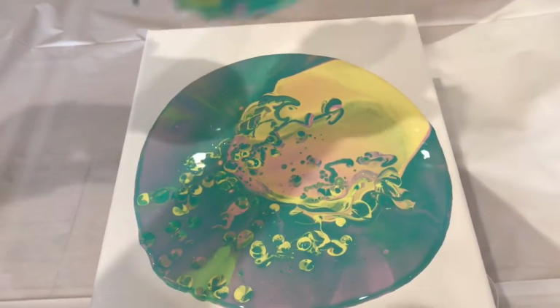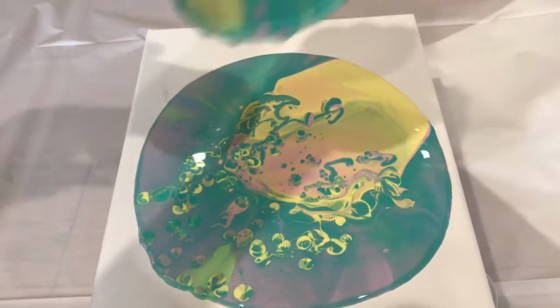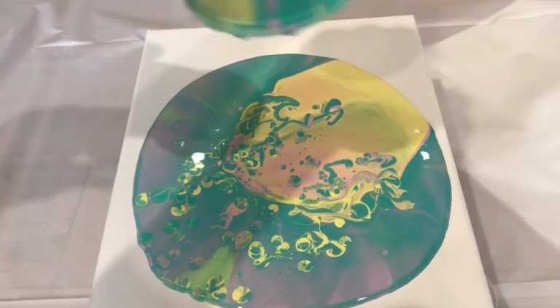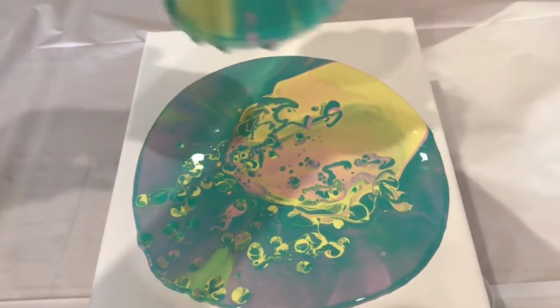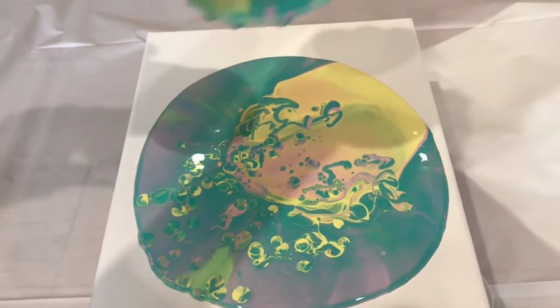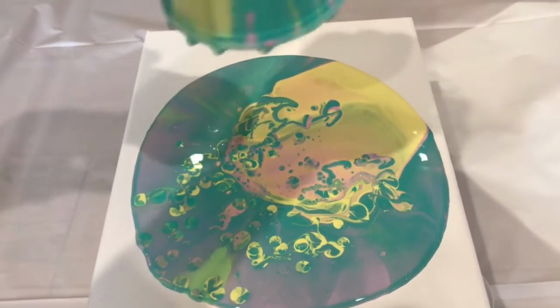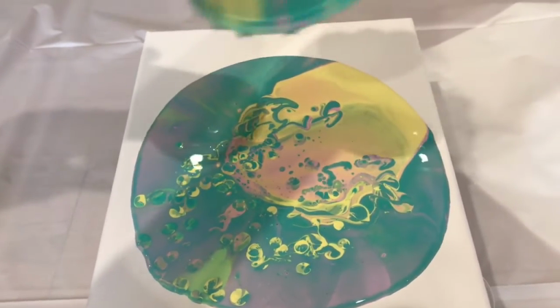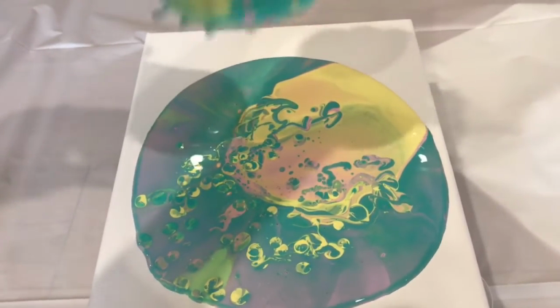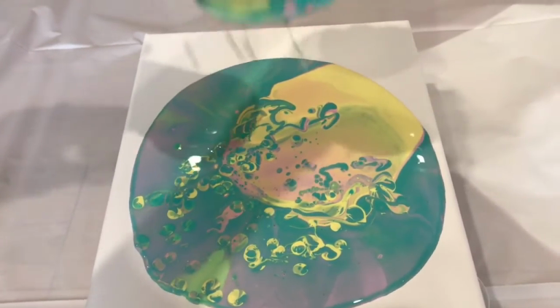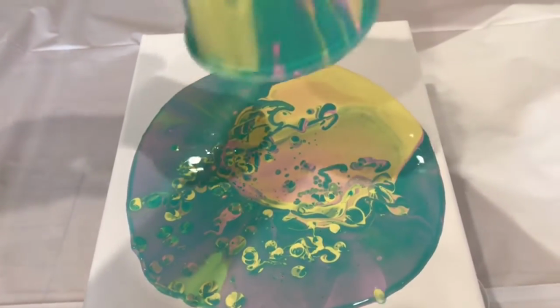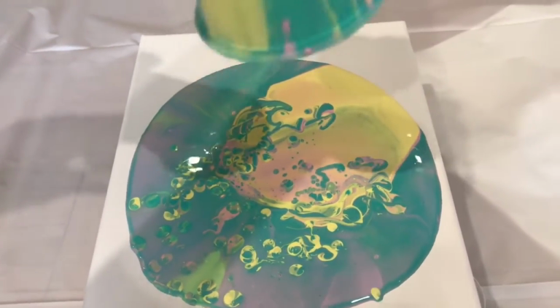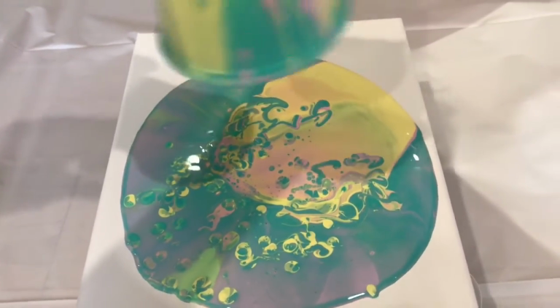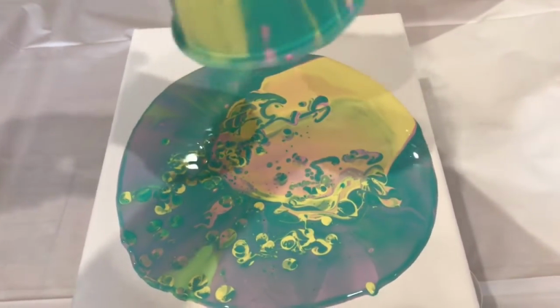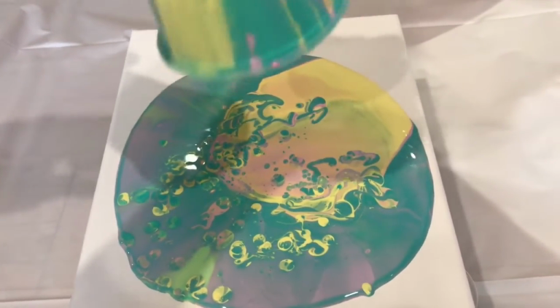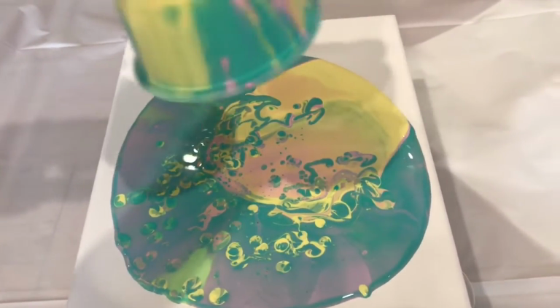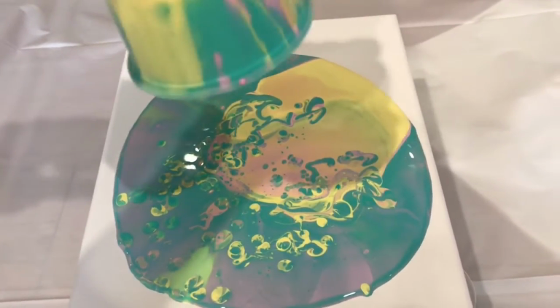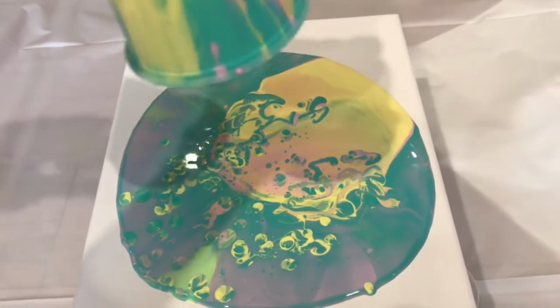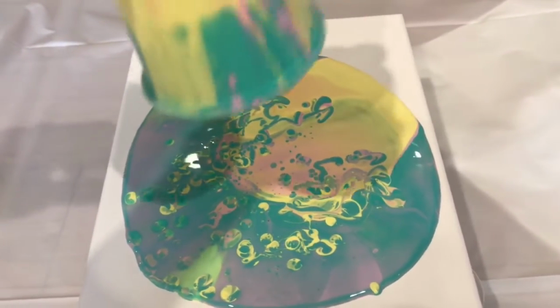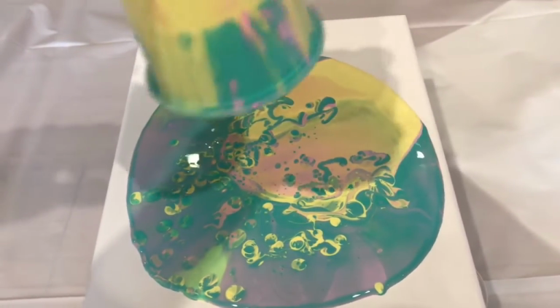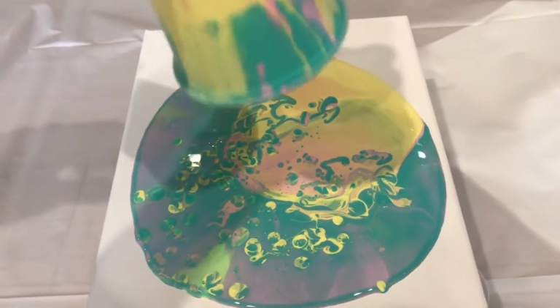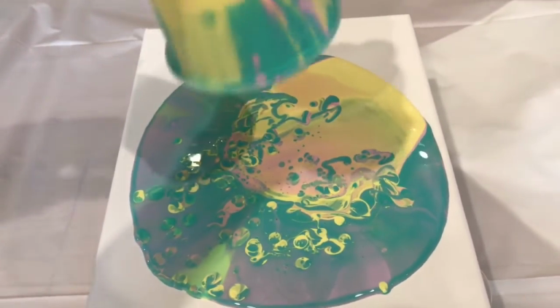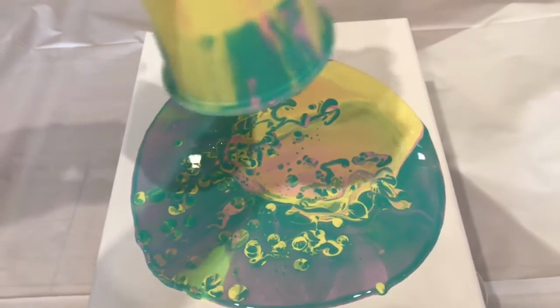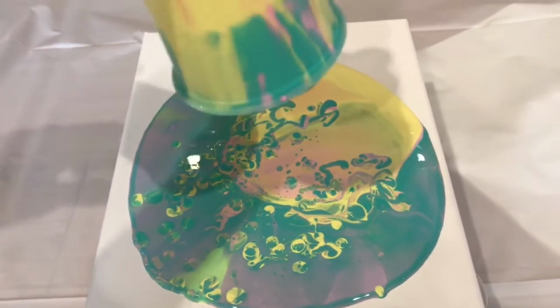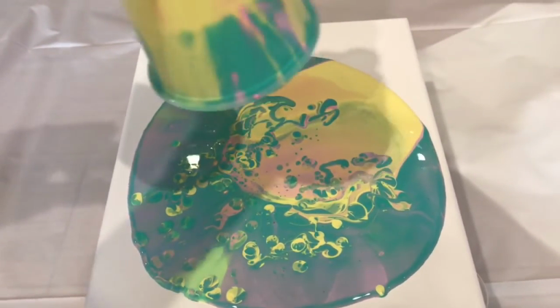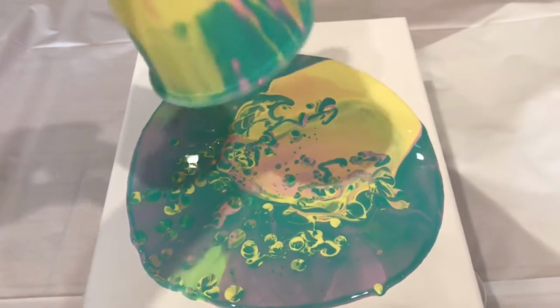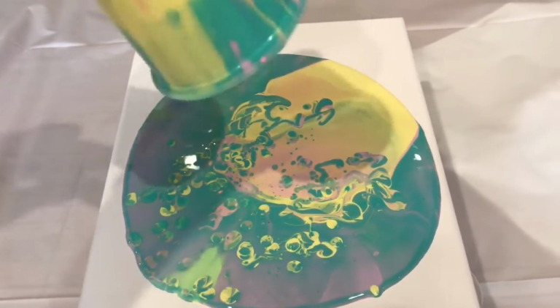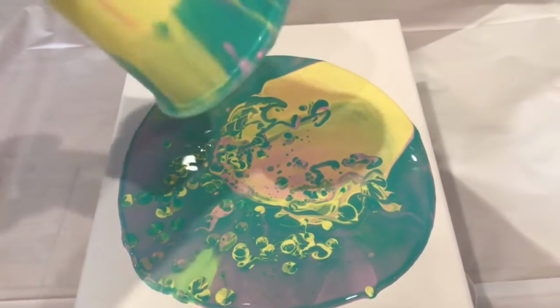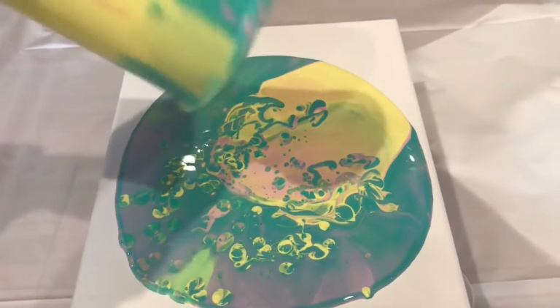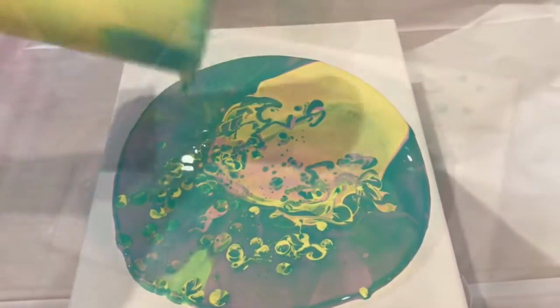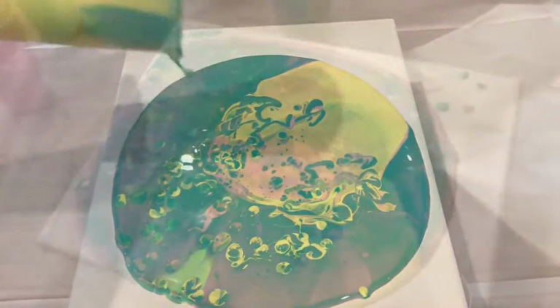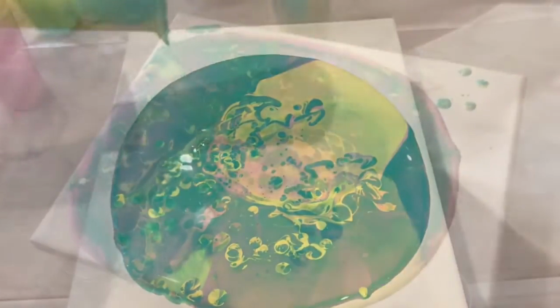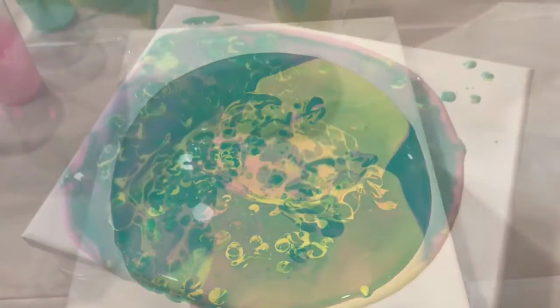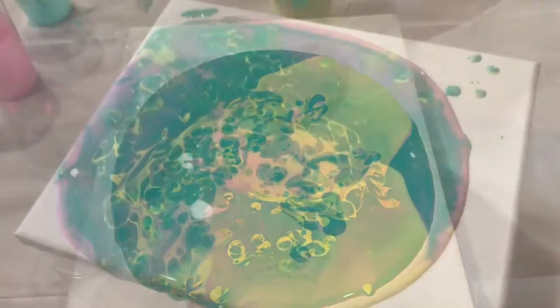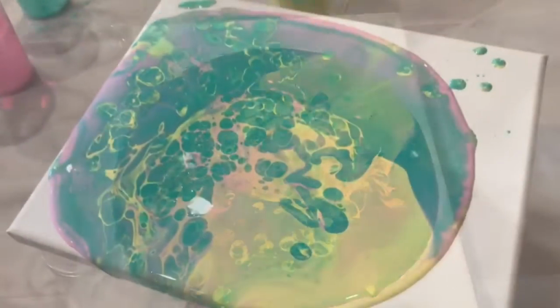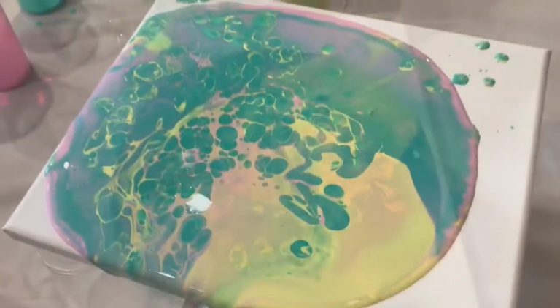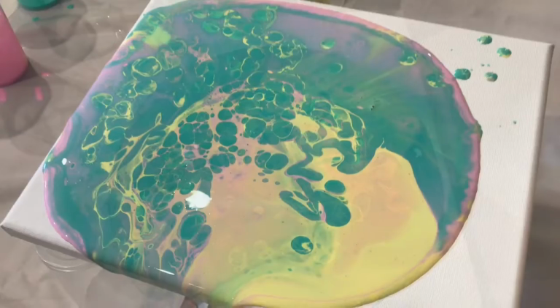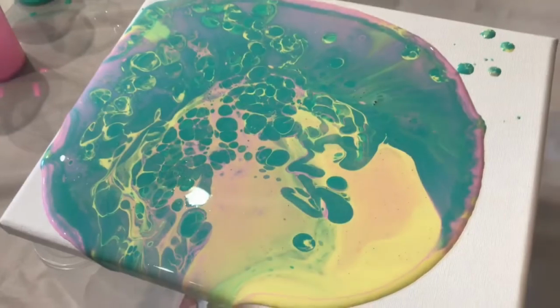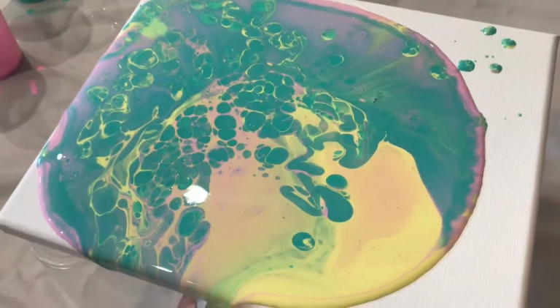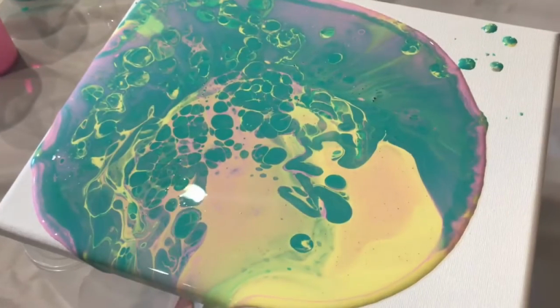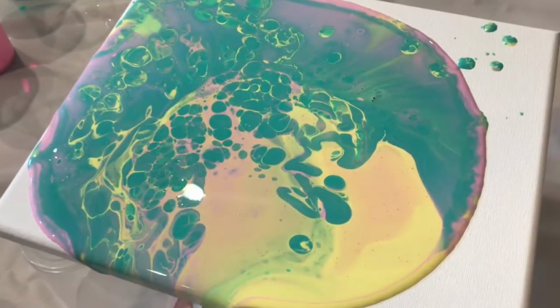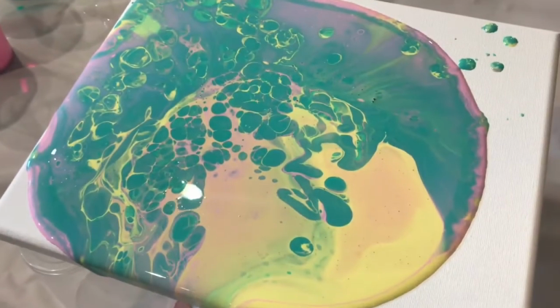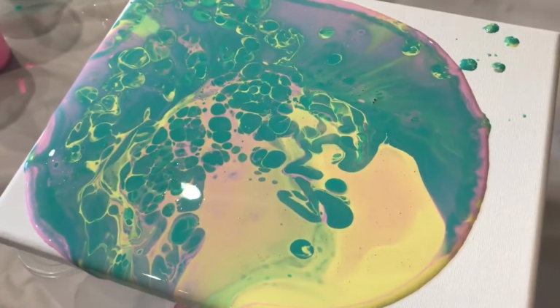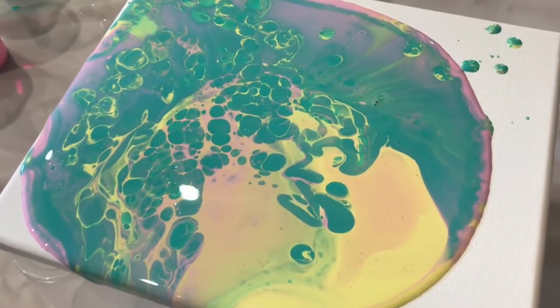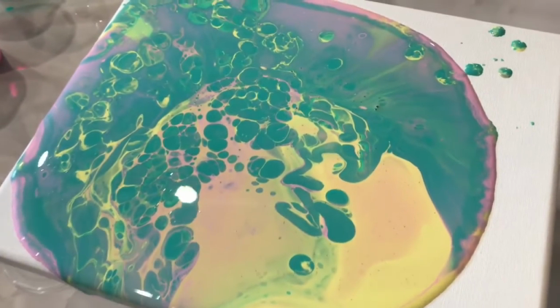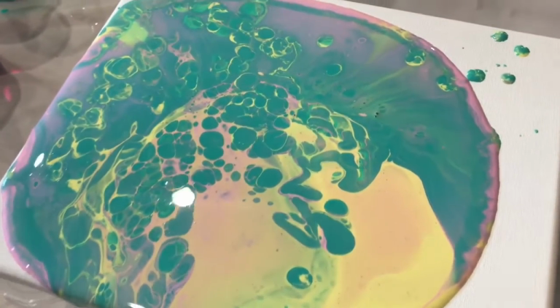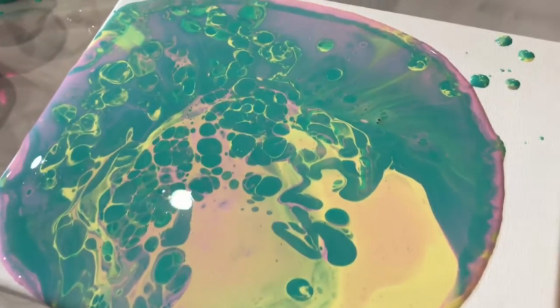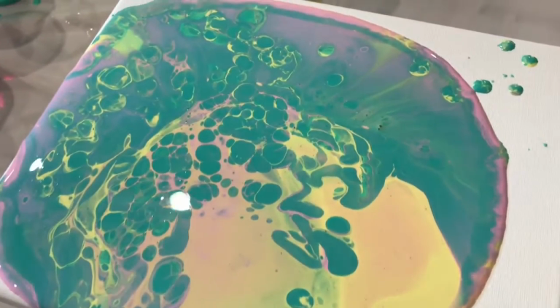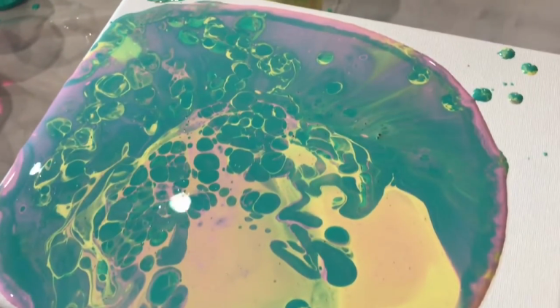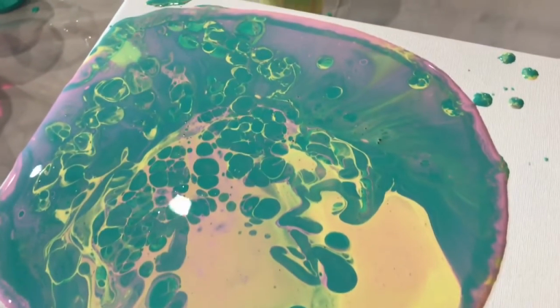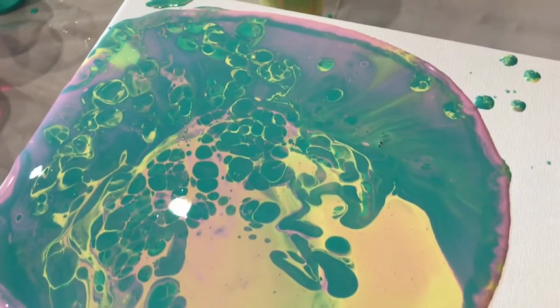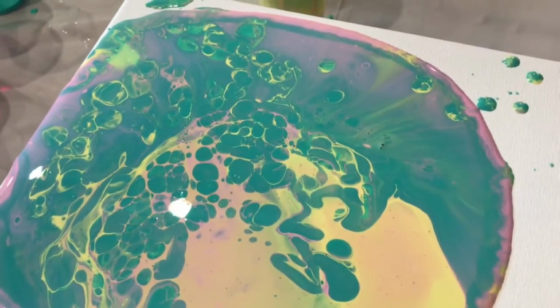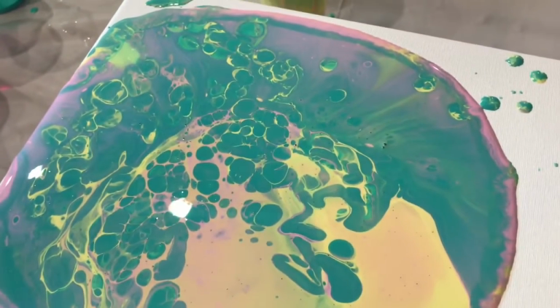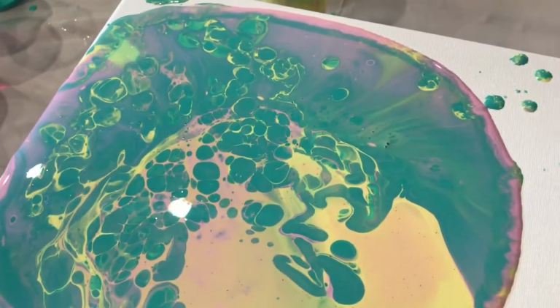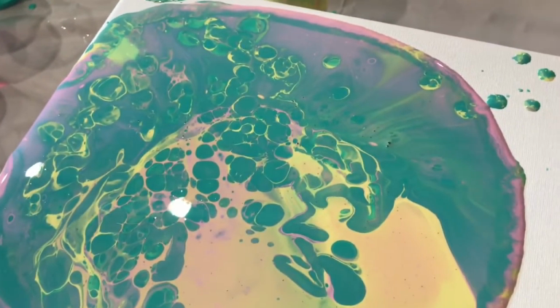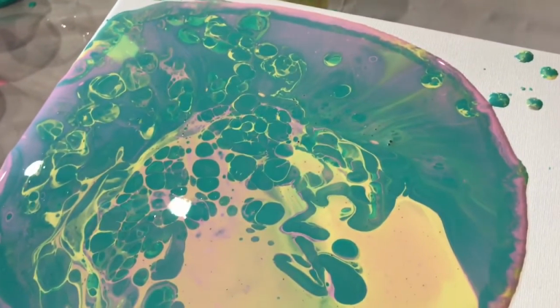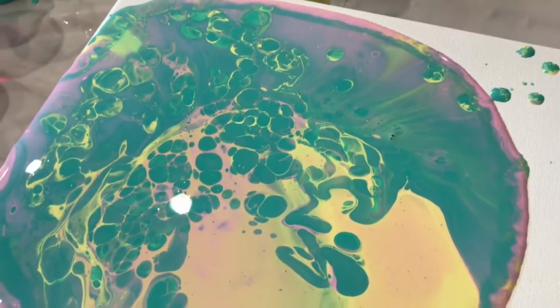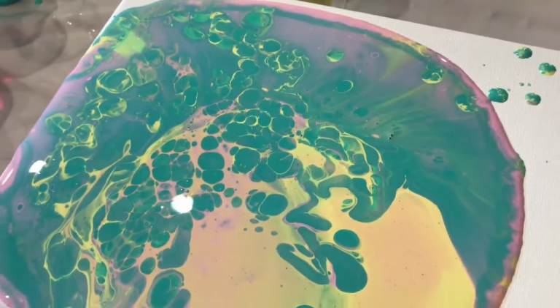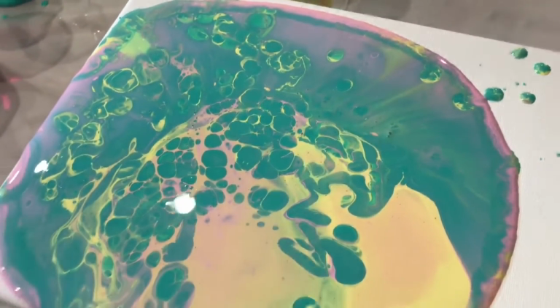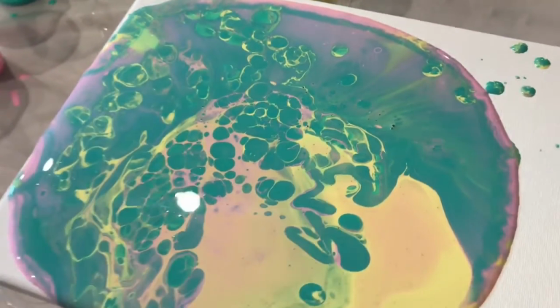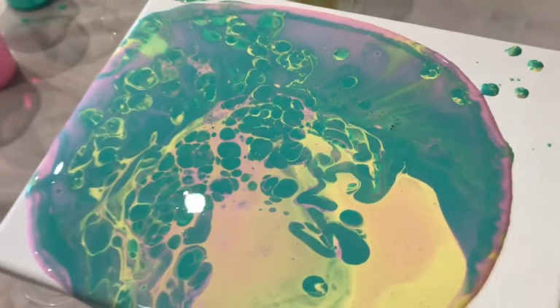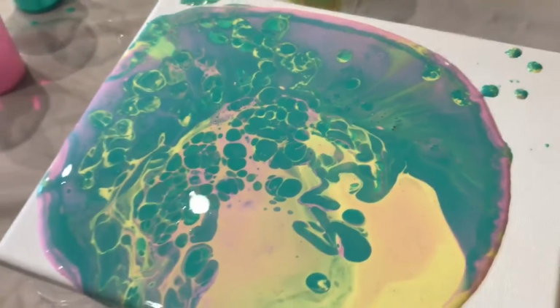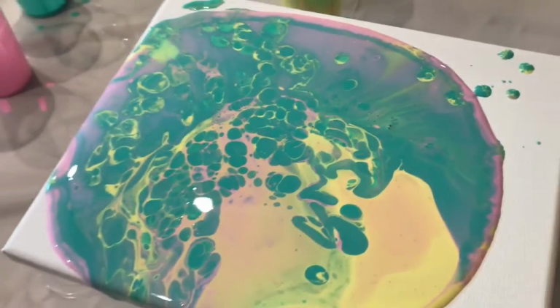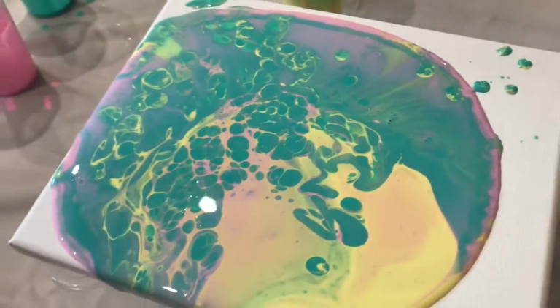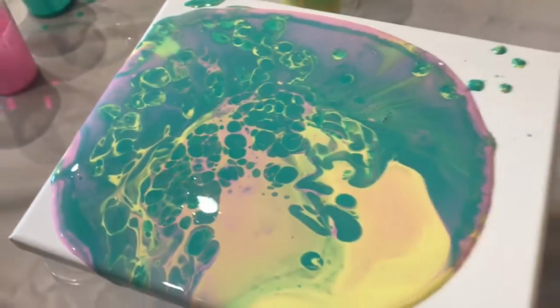I'm liking these colors. I'm getting really big cells forming. I'm really liking this.